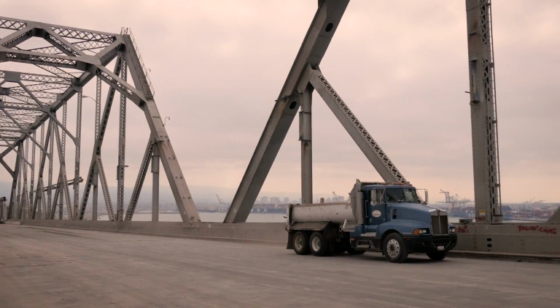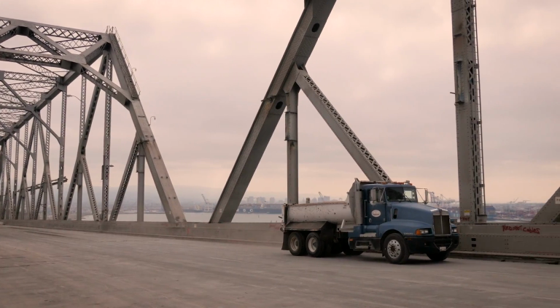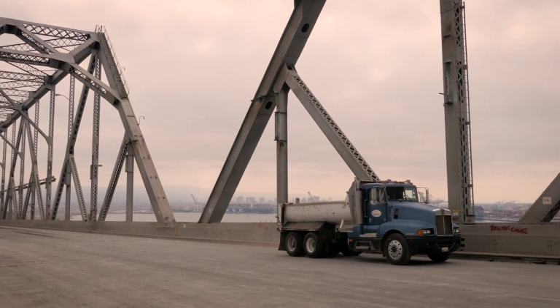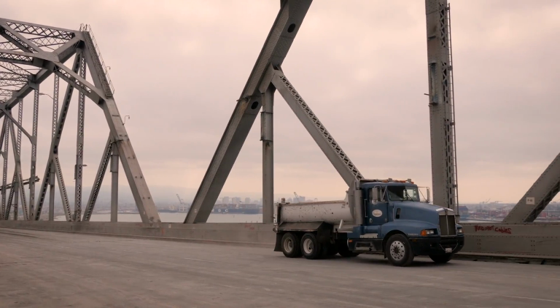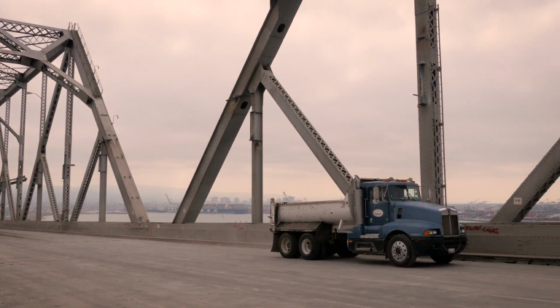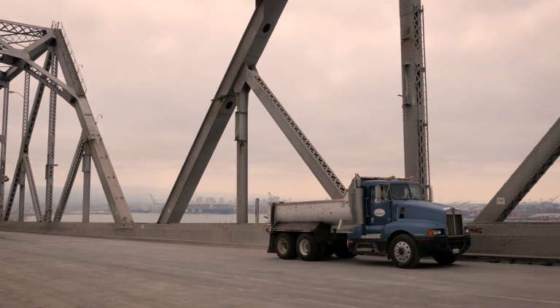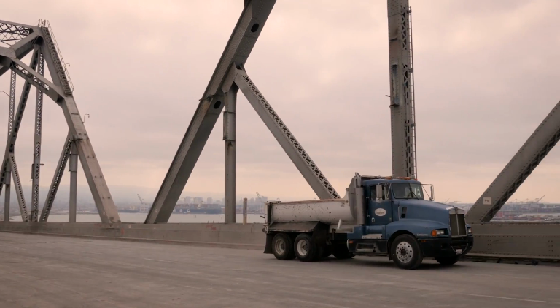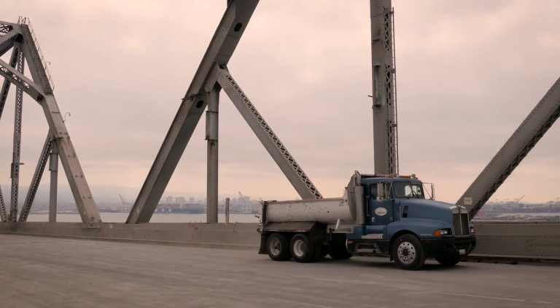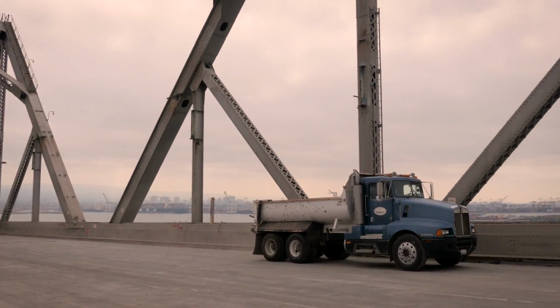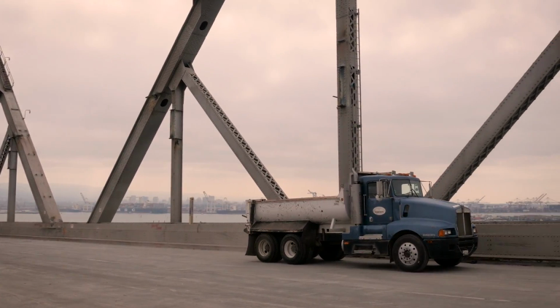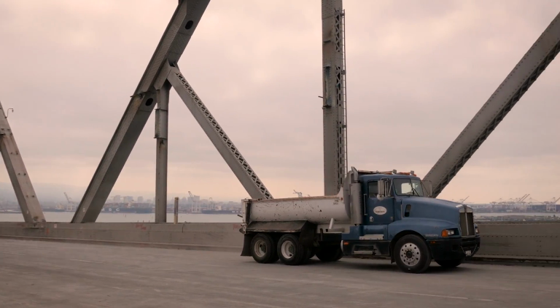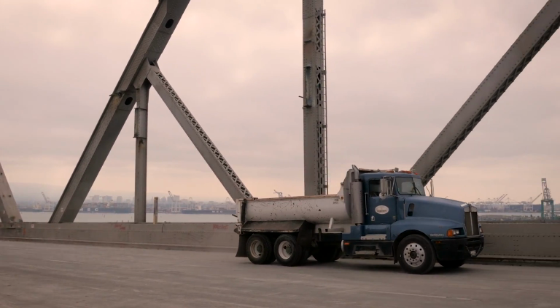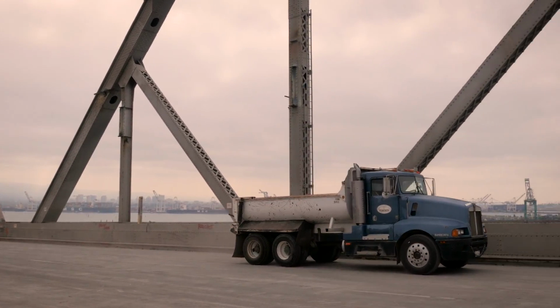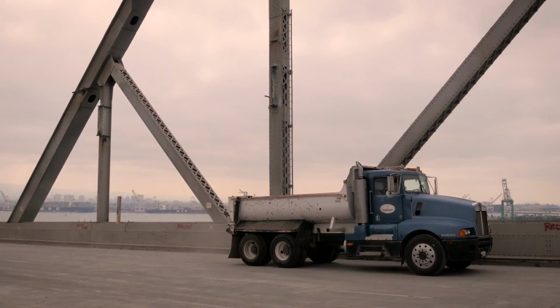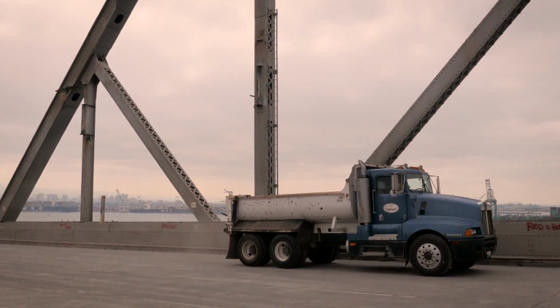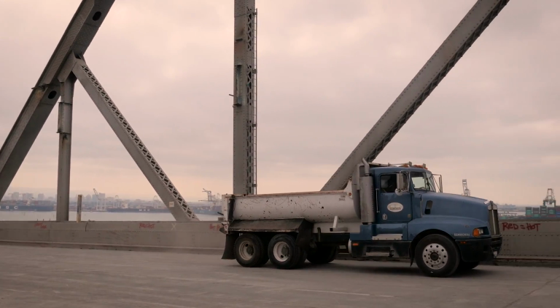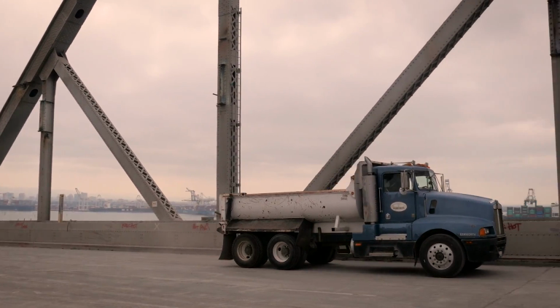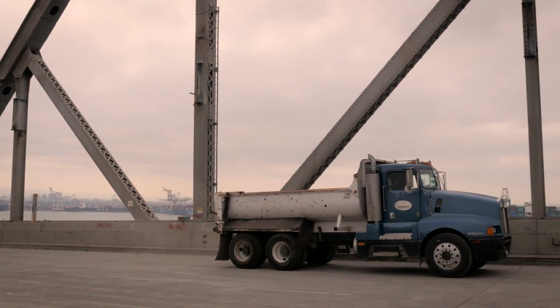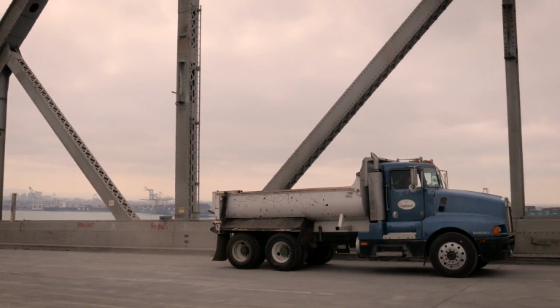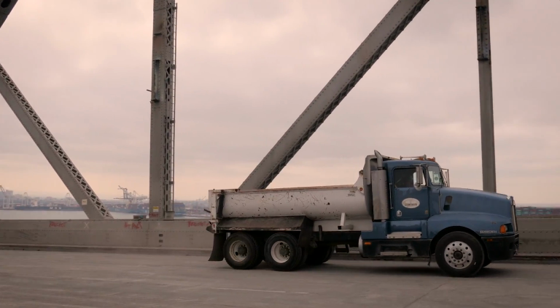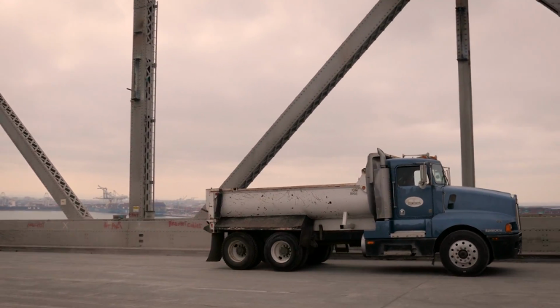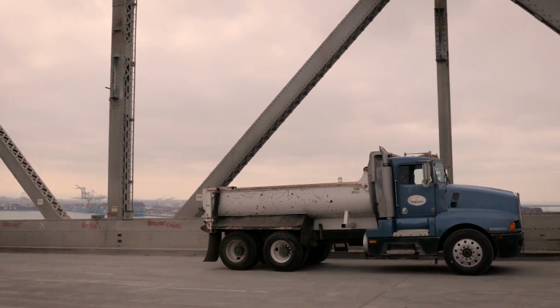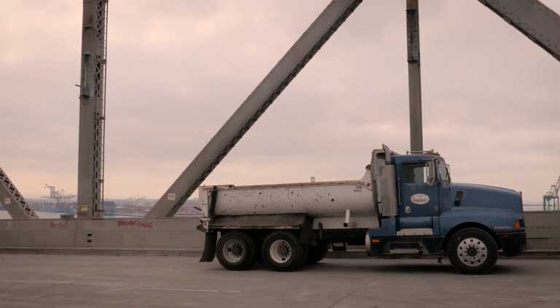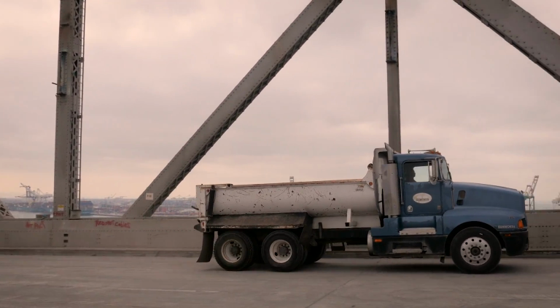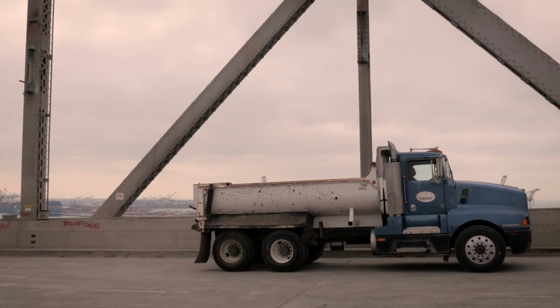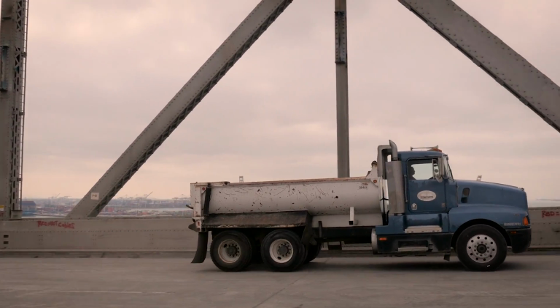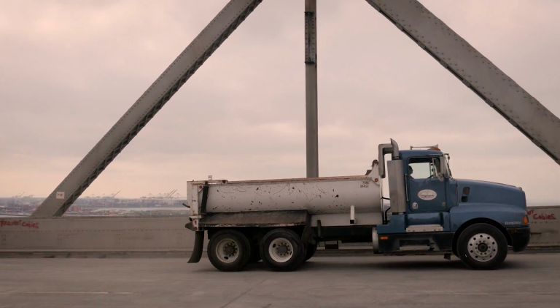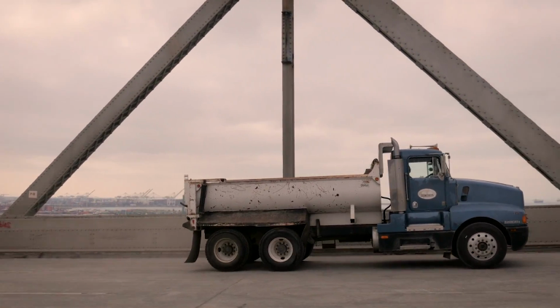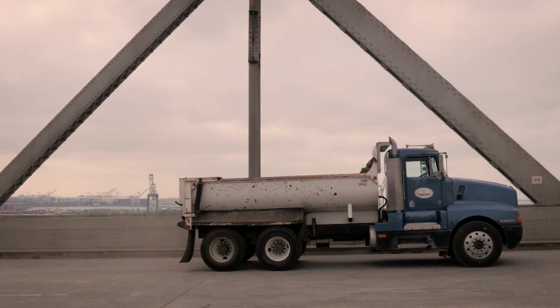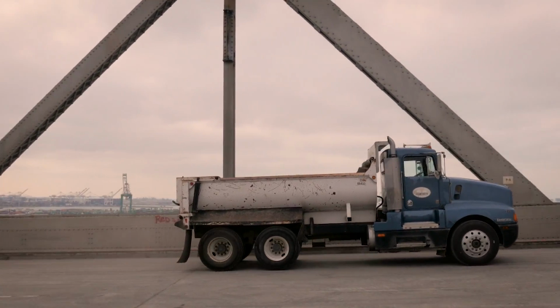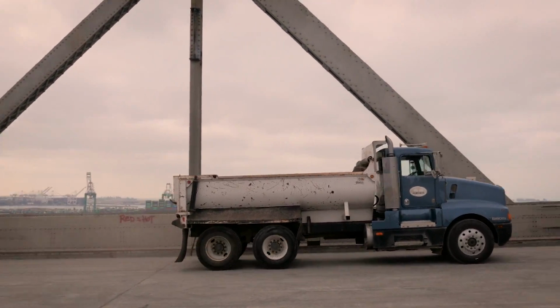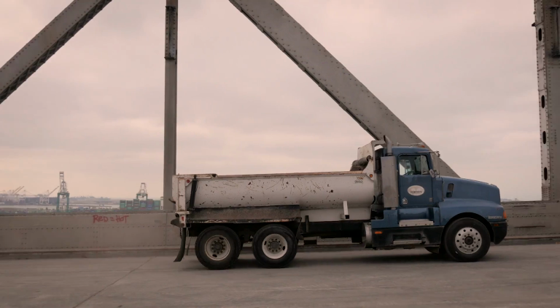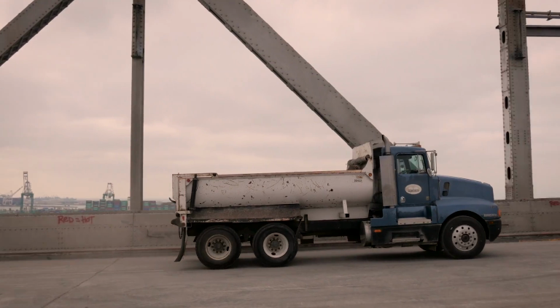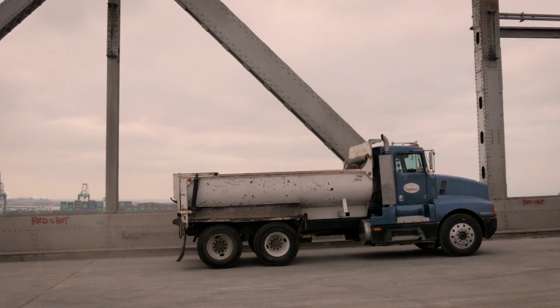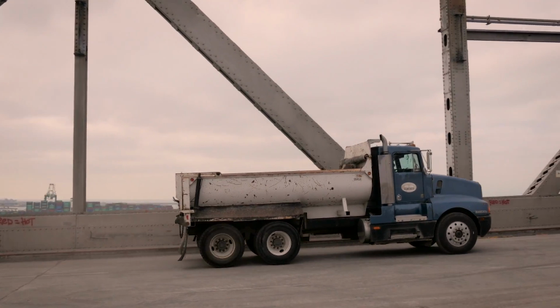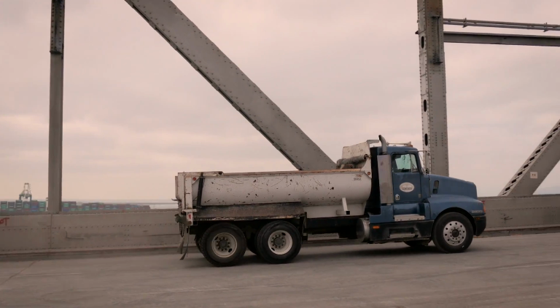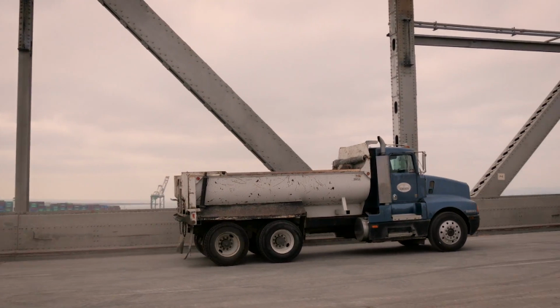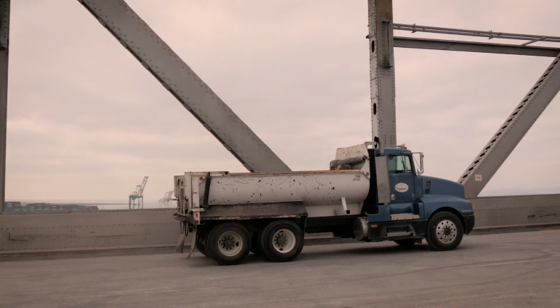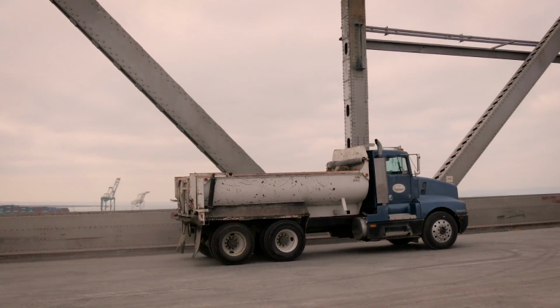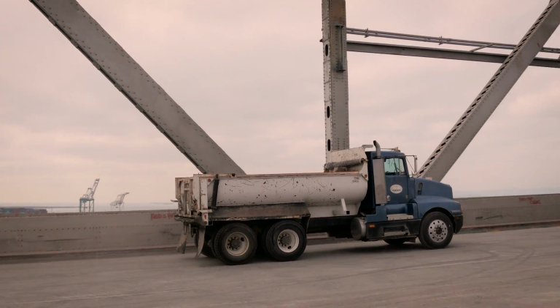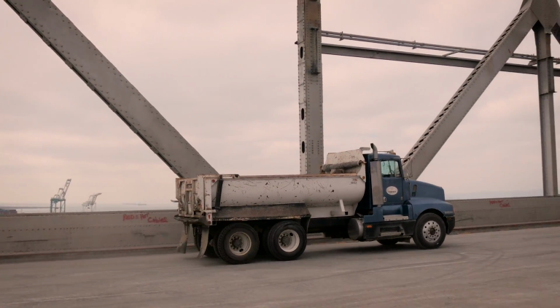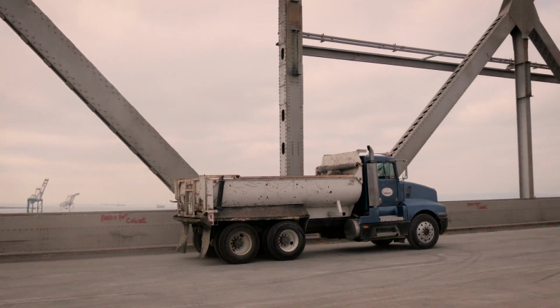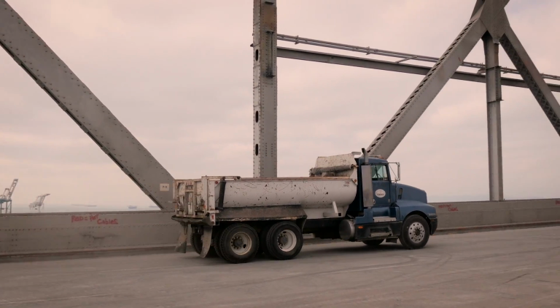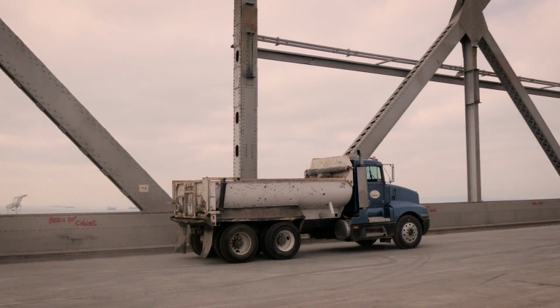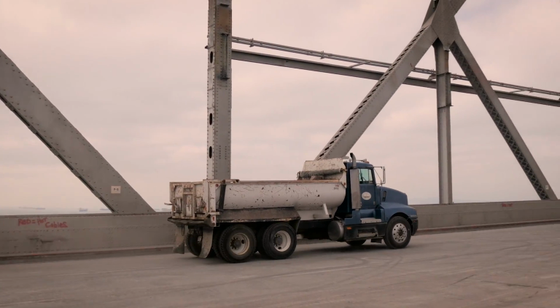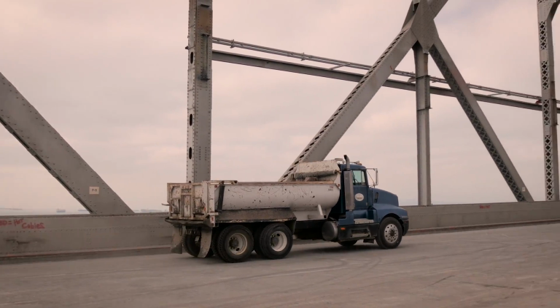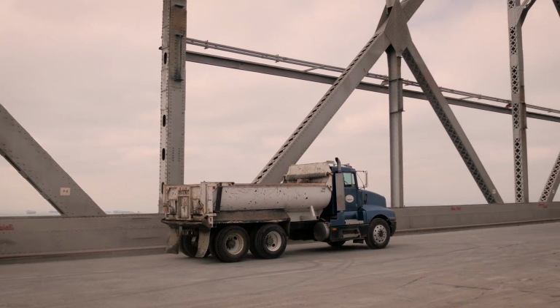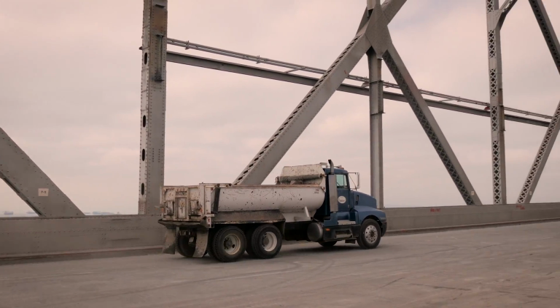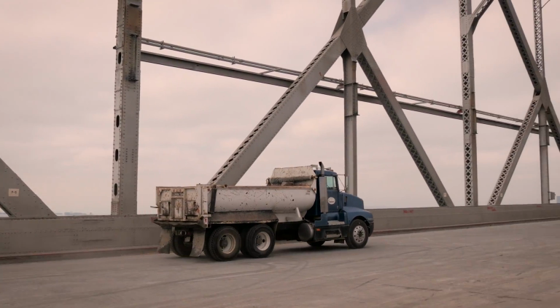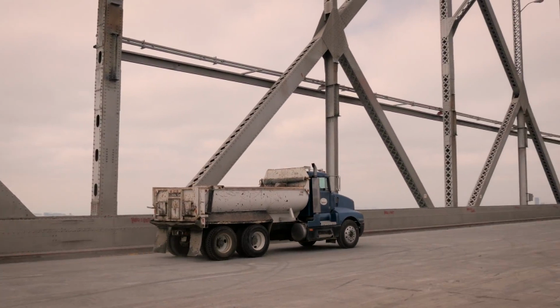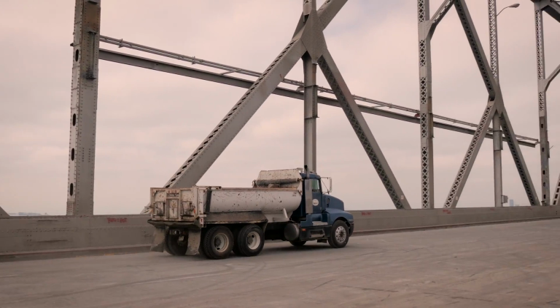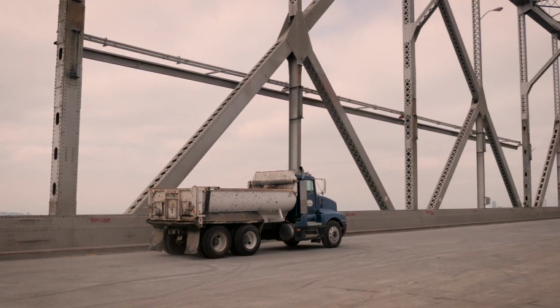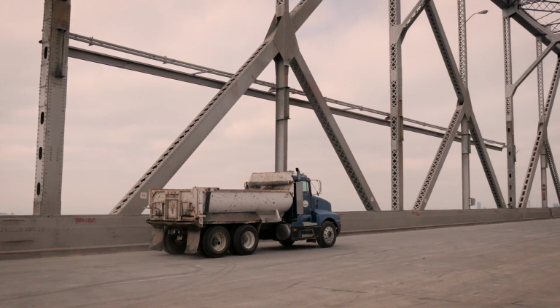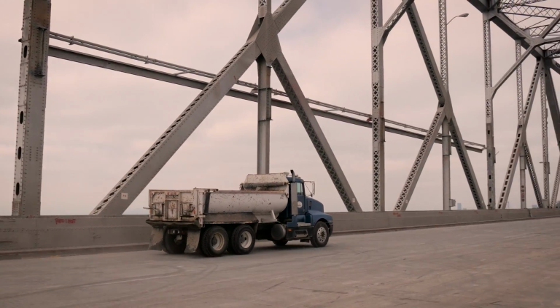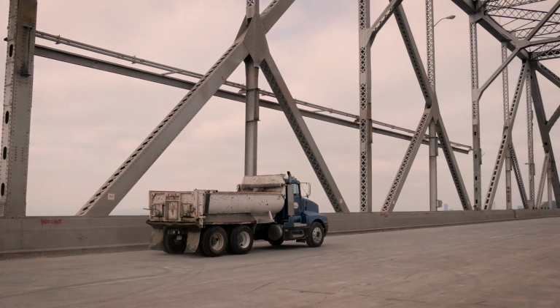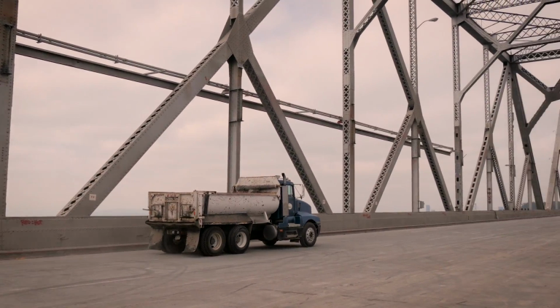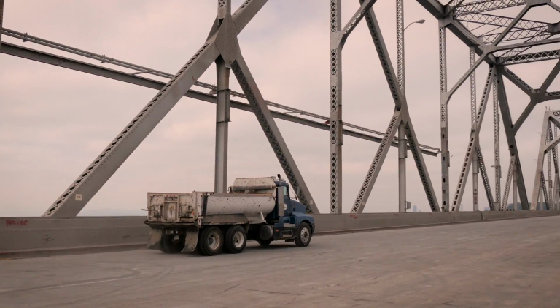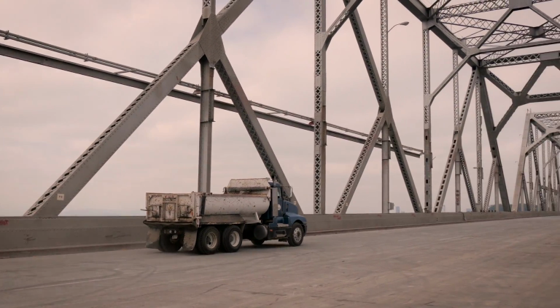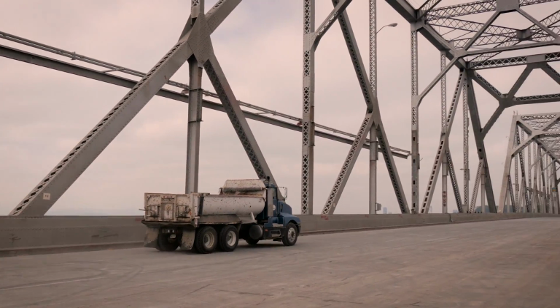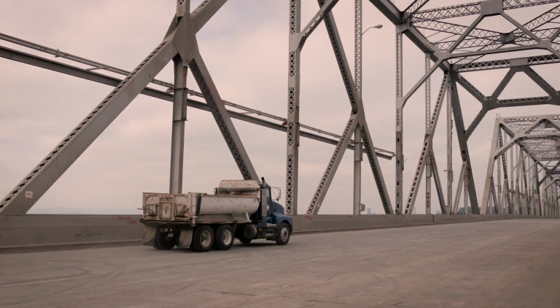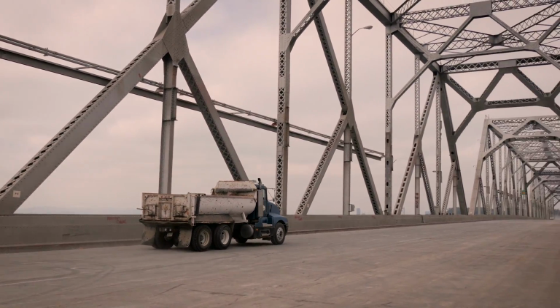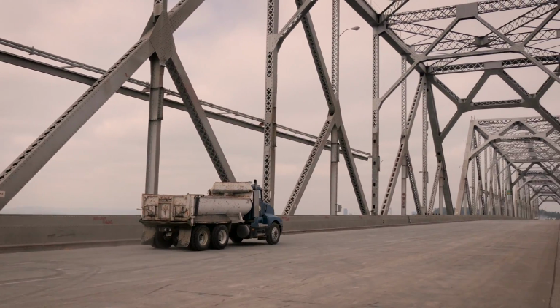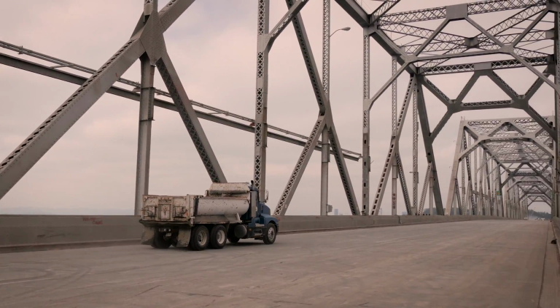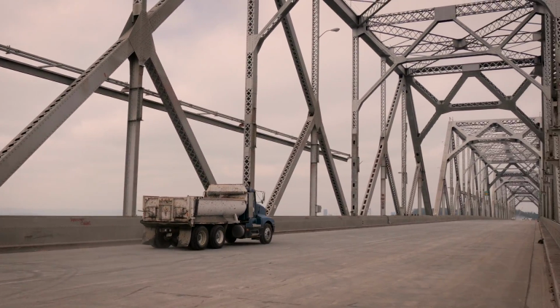Caltrans says the 300 million dollar demolition project is on schedule. On the old East Bay span, Mark Jones reporting.